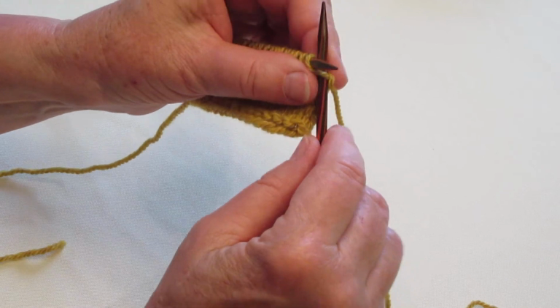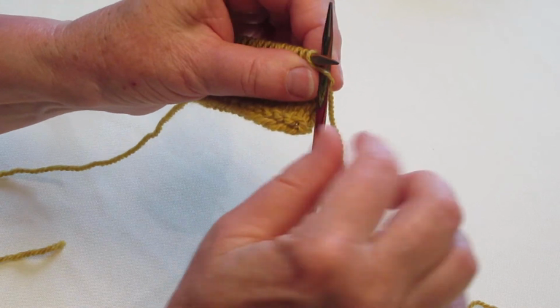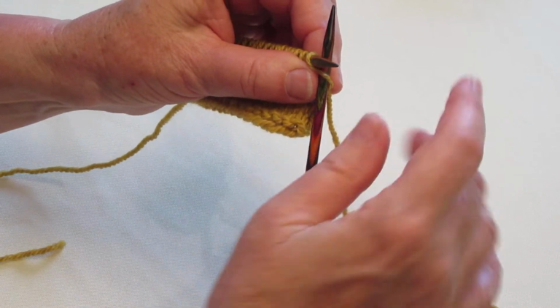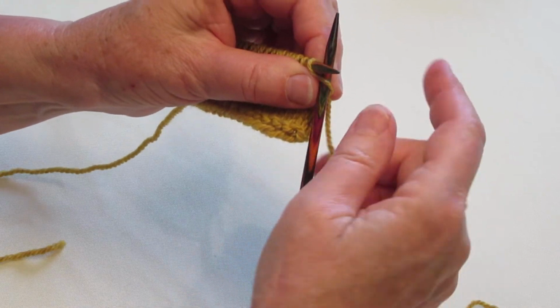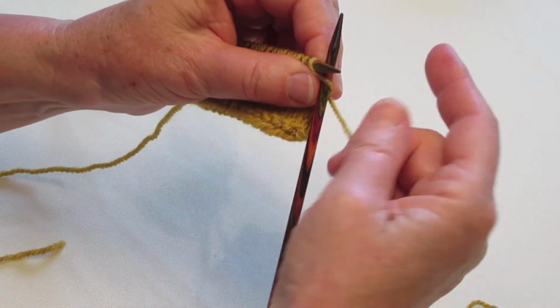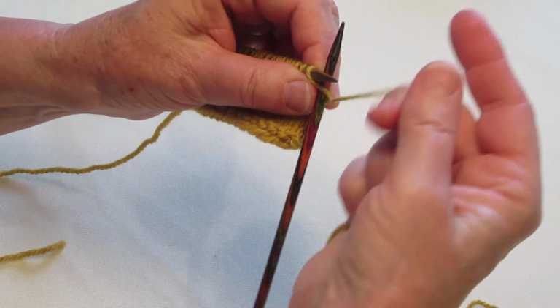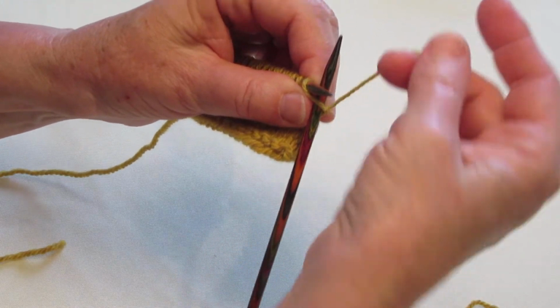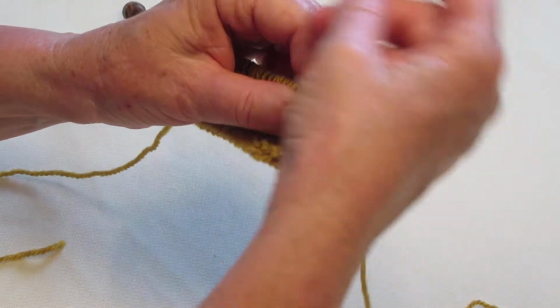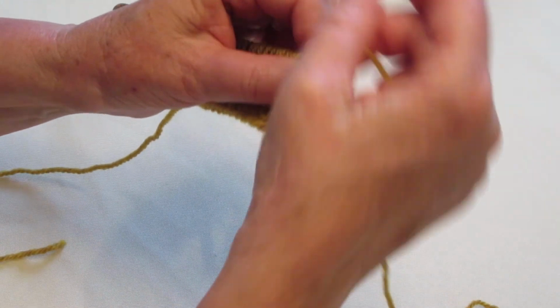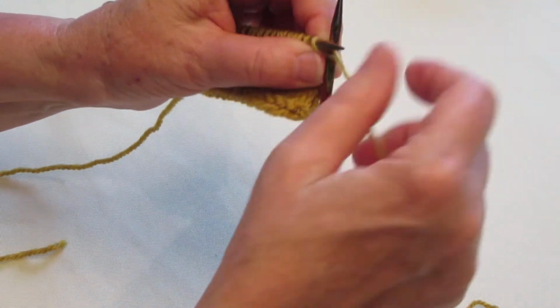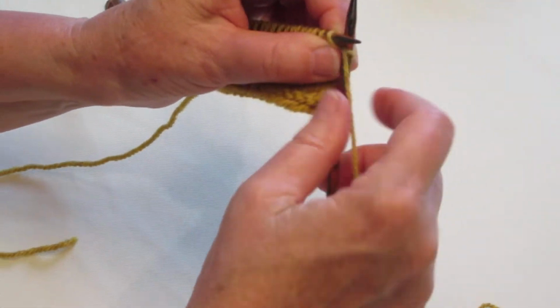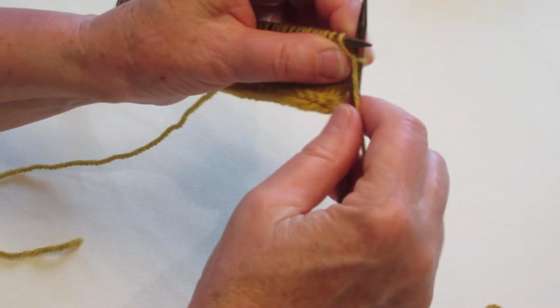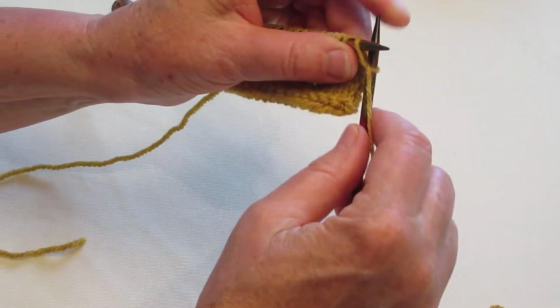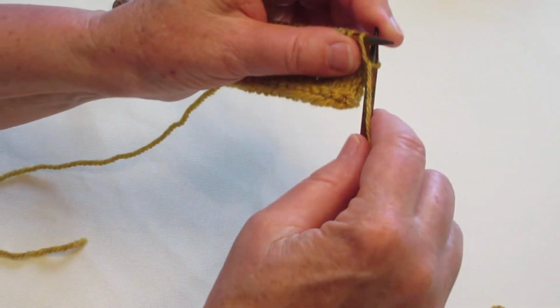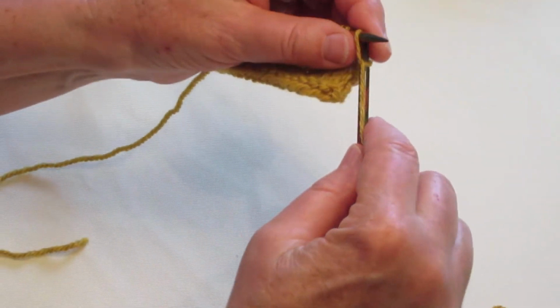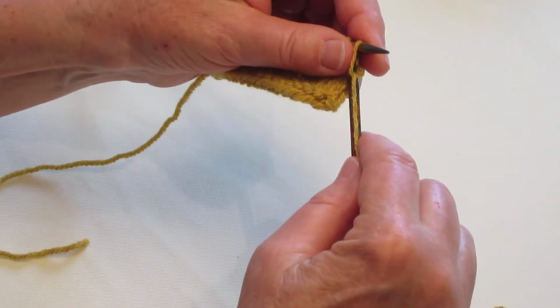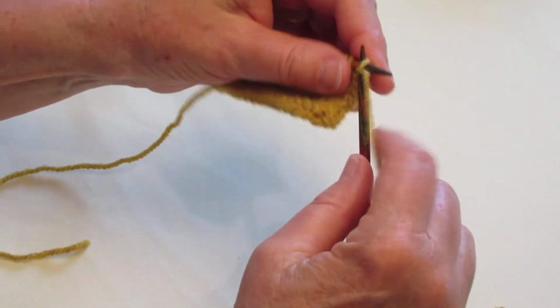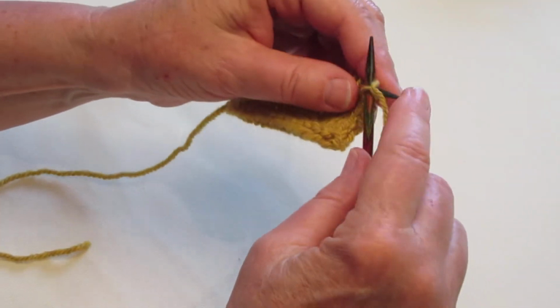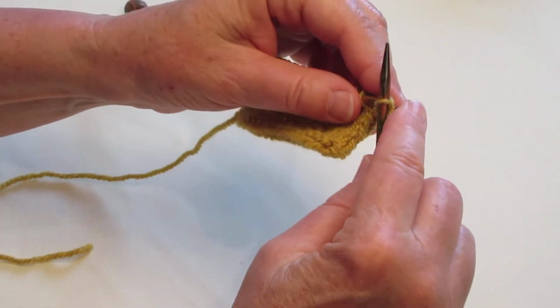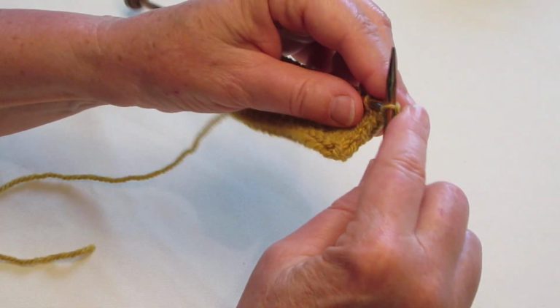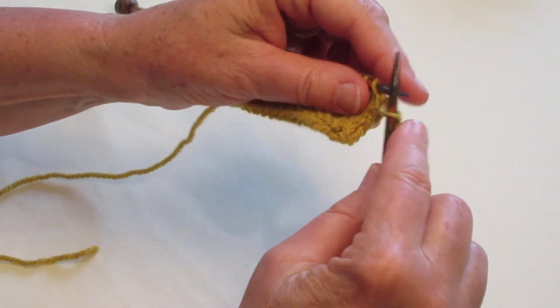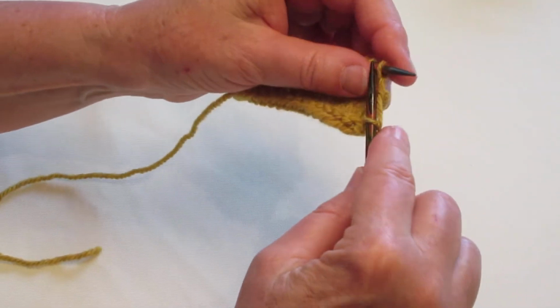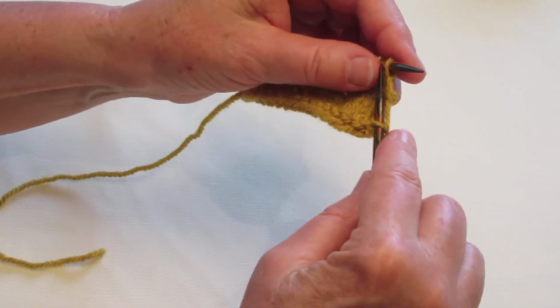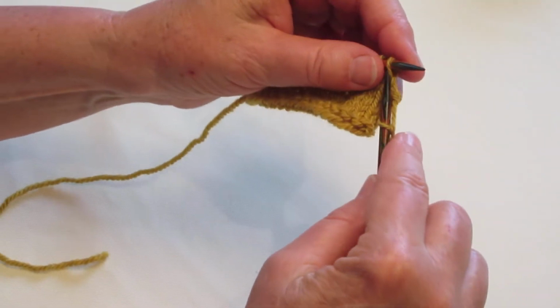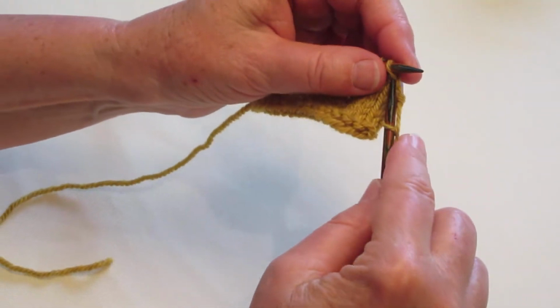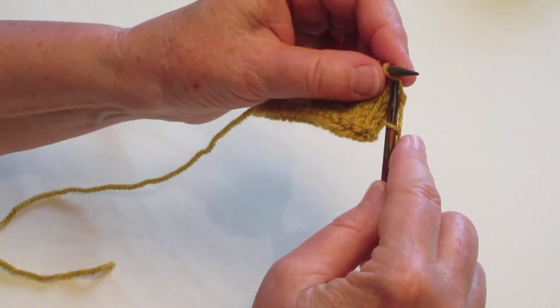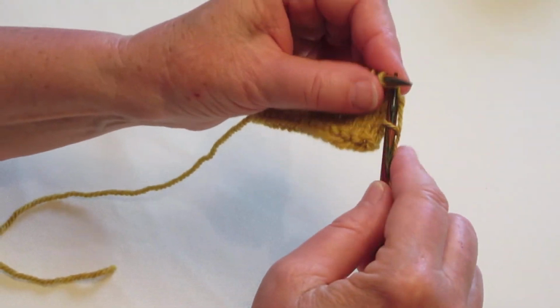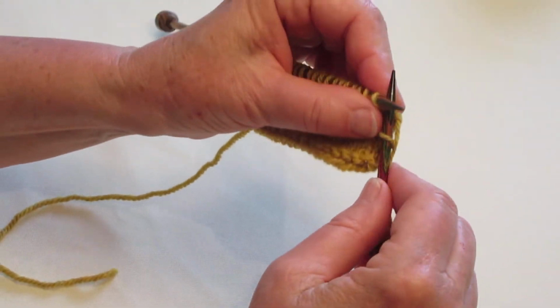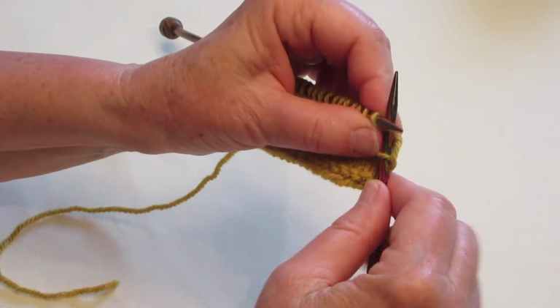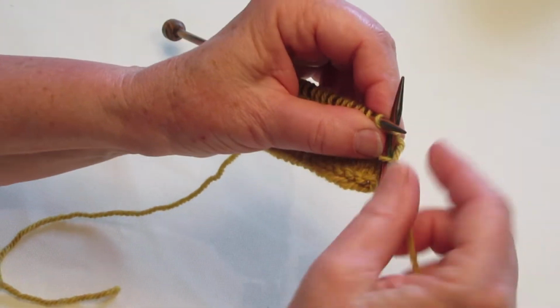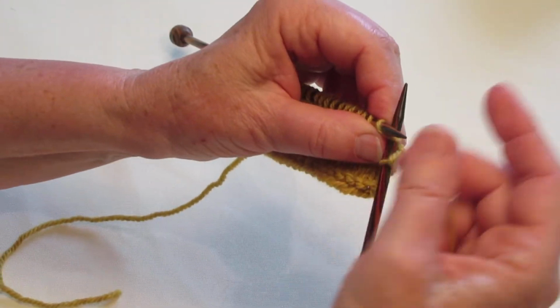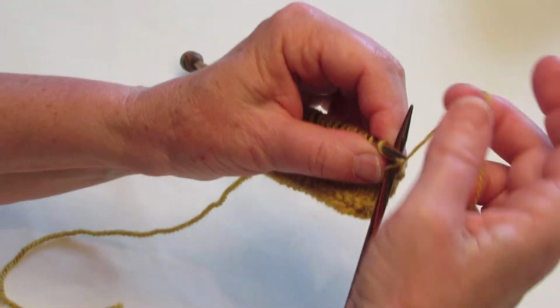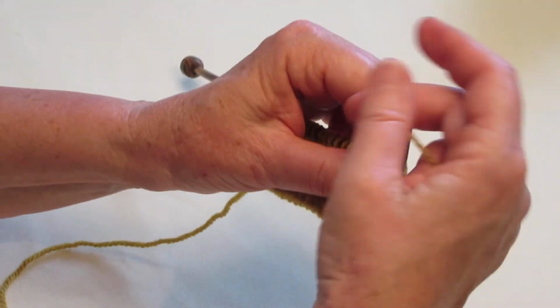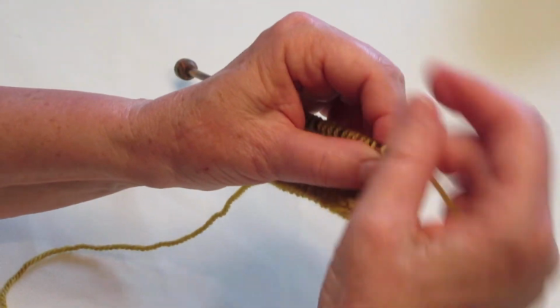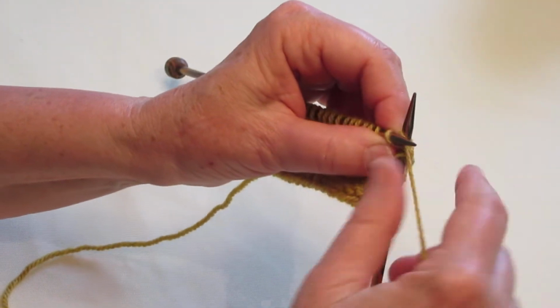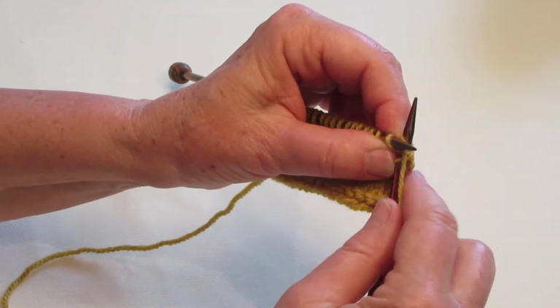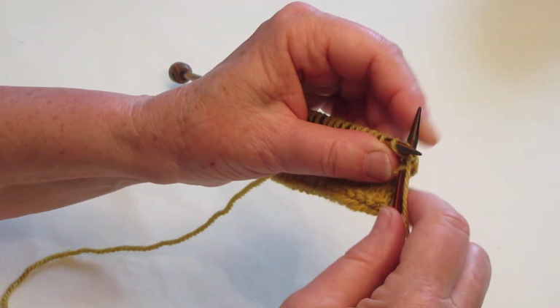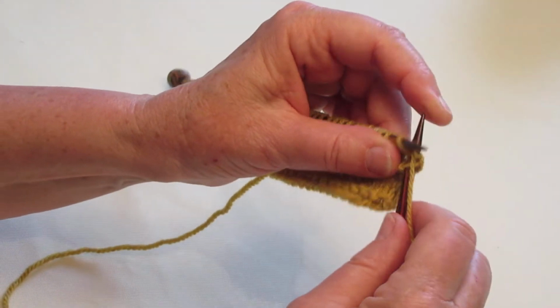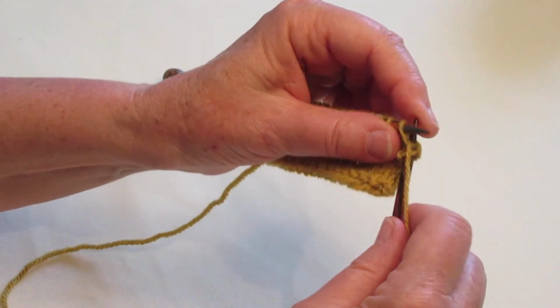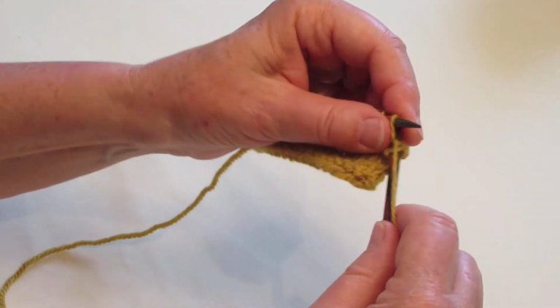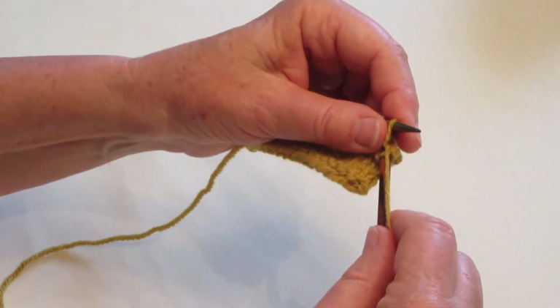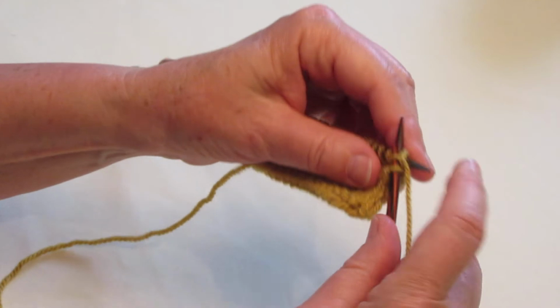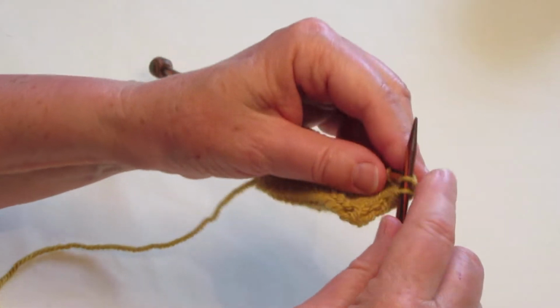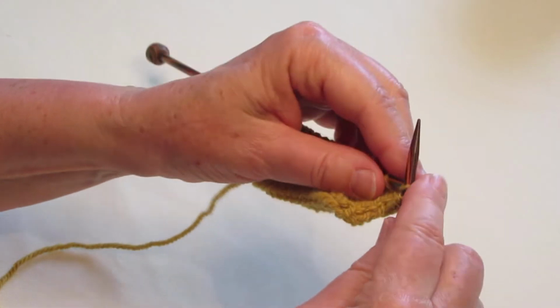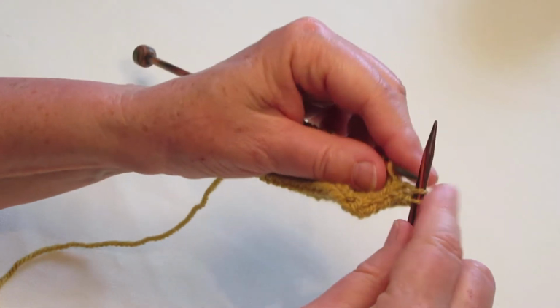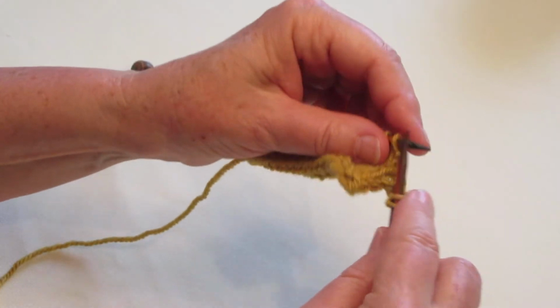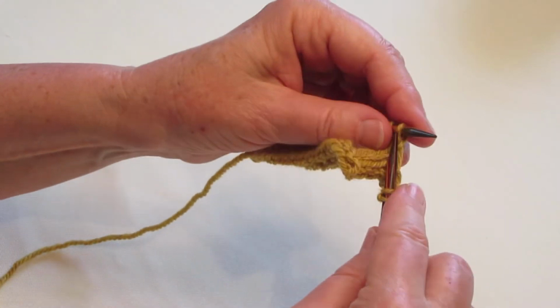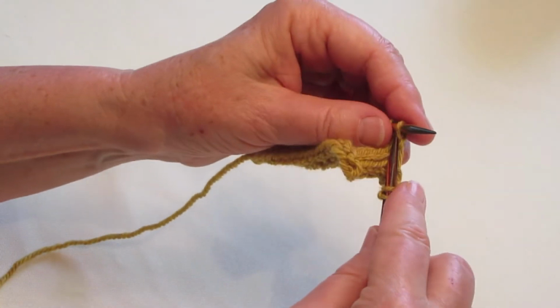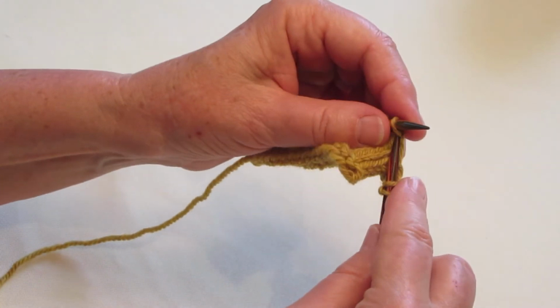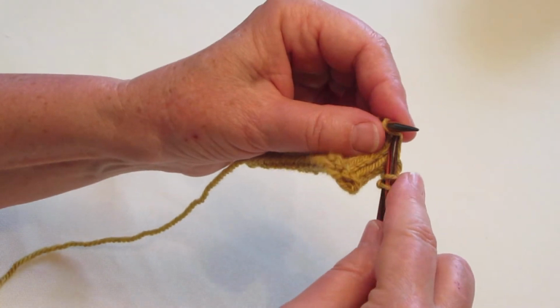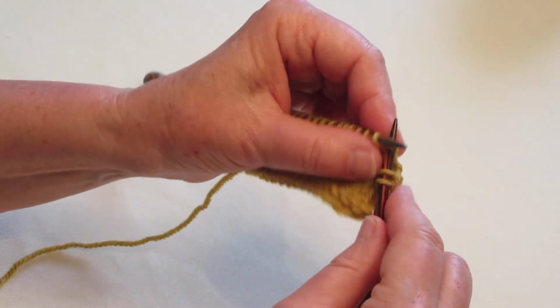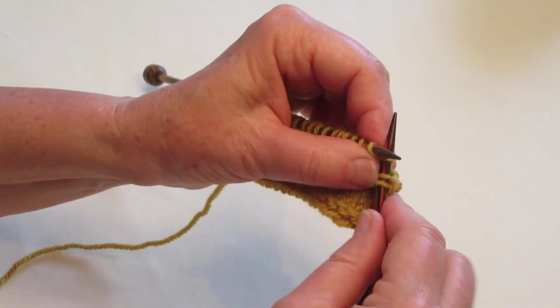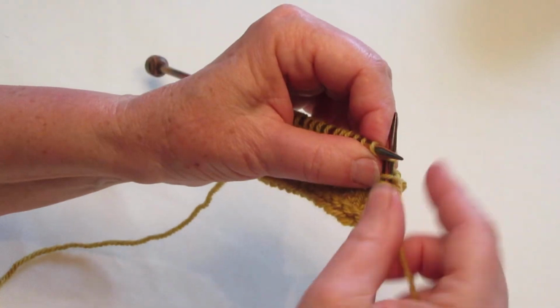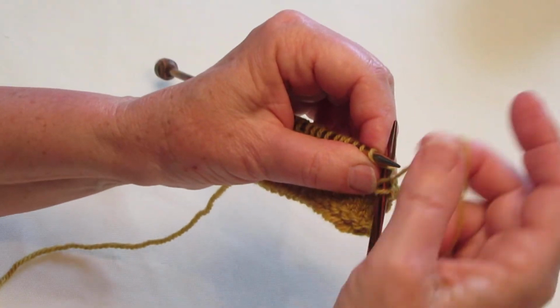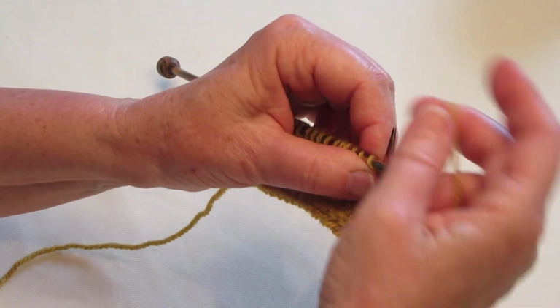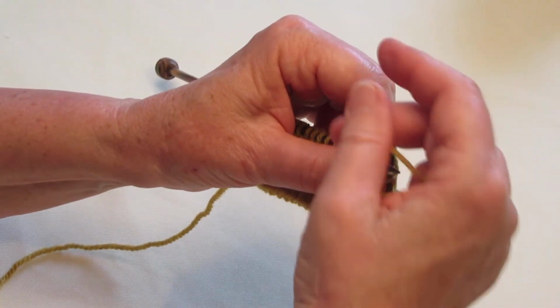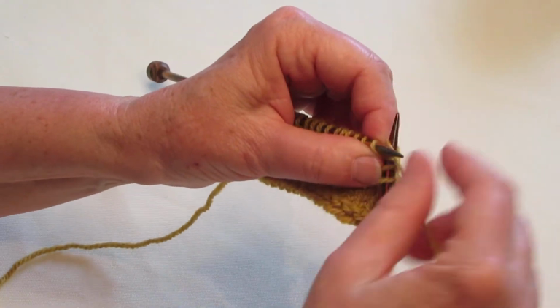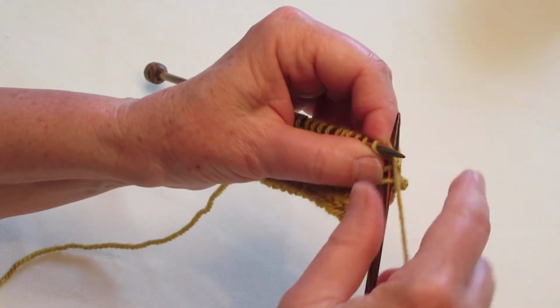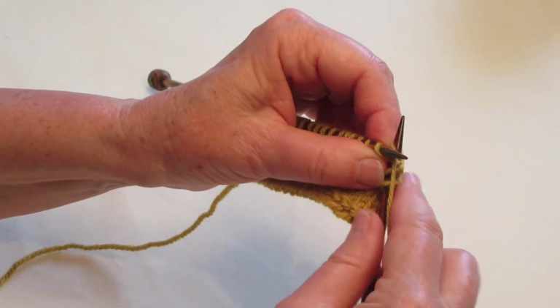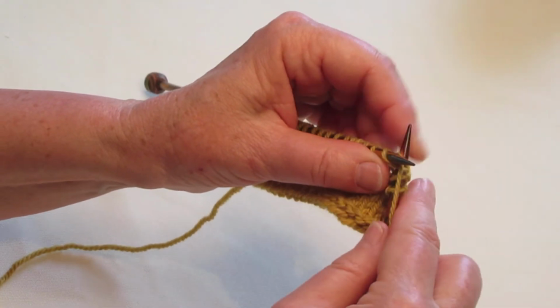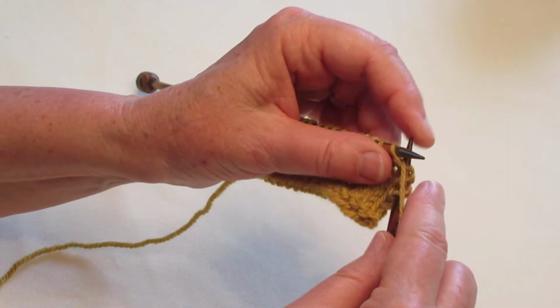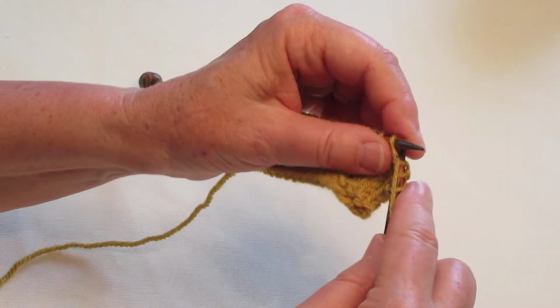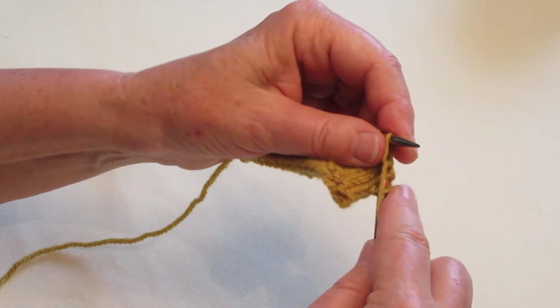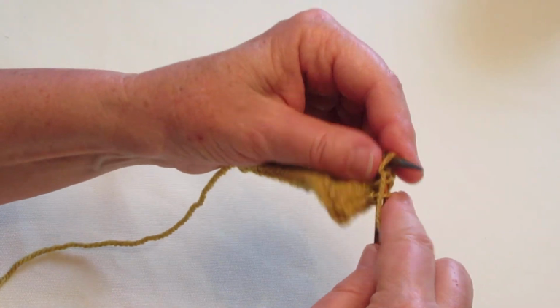All right, I have my little swatch here. I'm going to knit in a few stitches. We will do the right-leaning increase first.